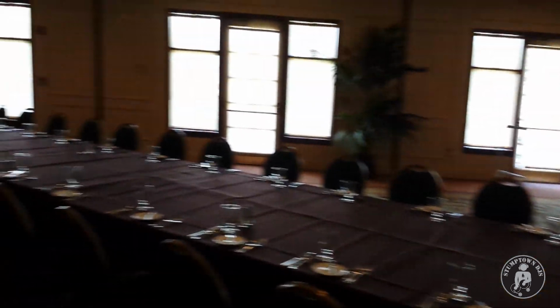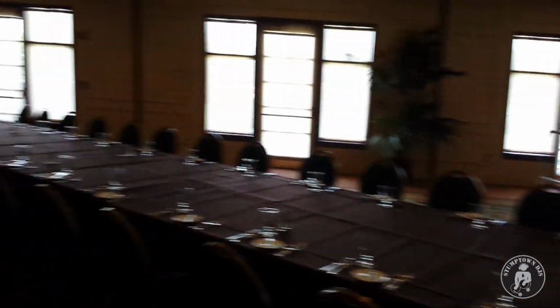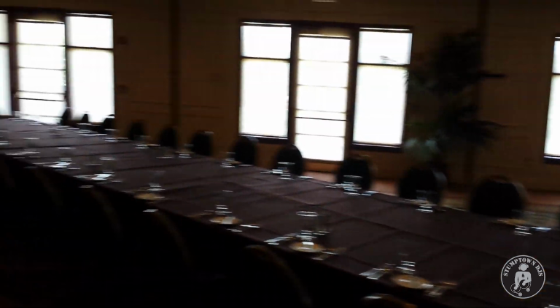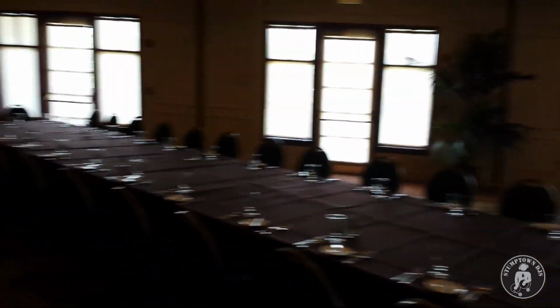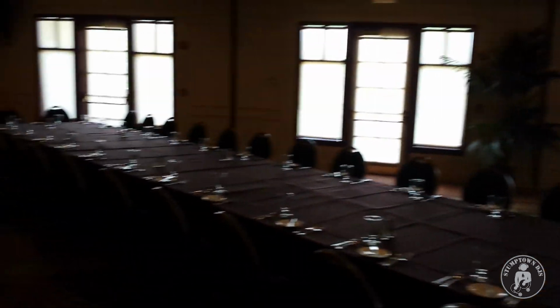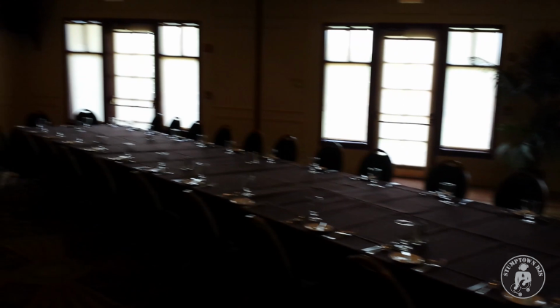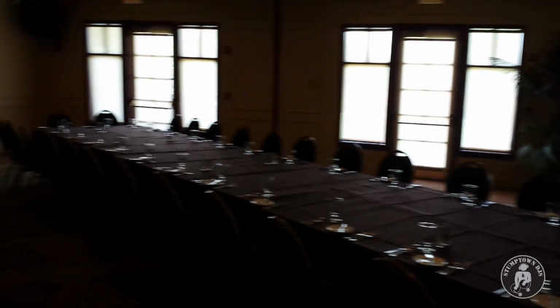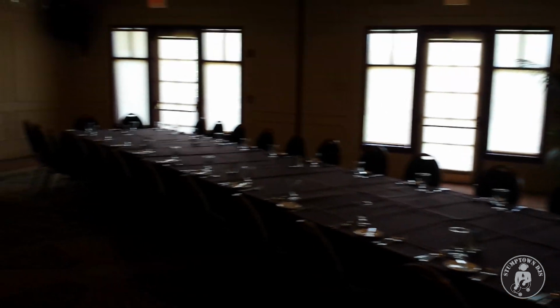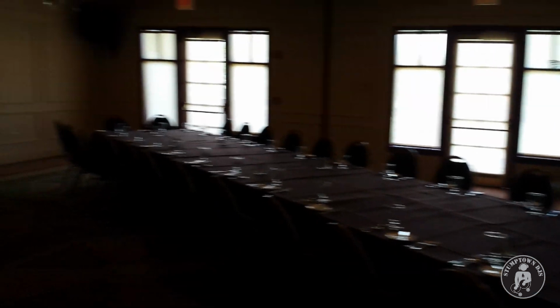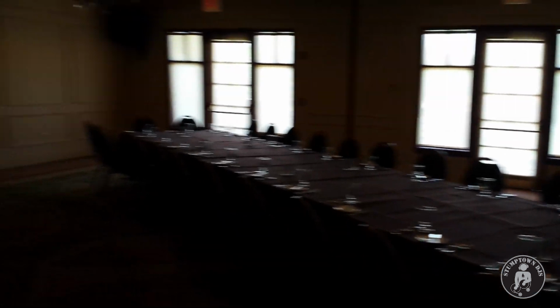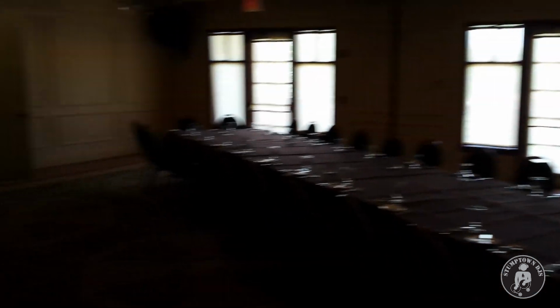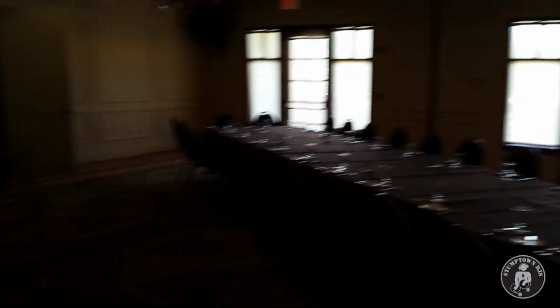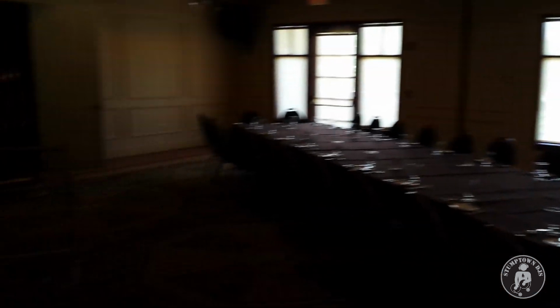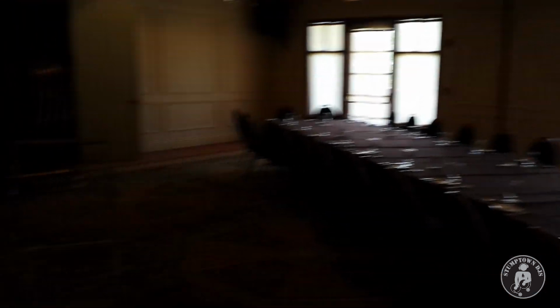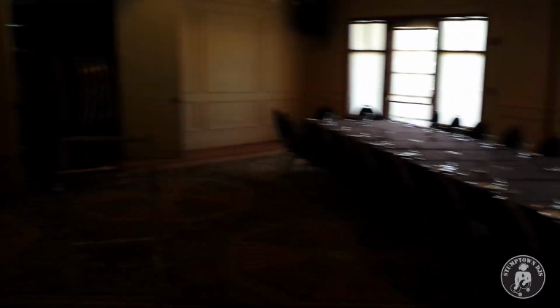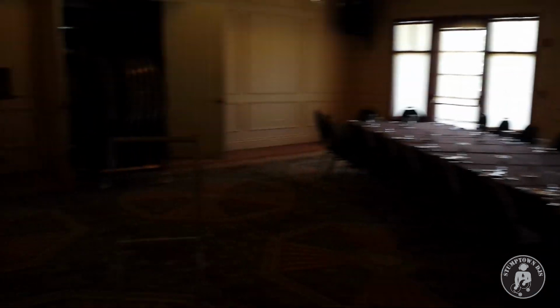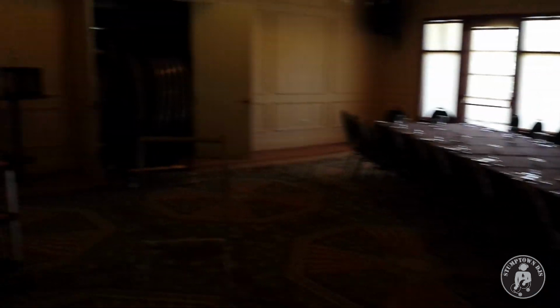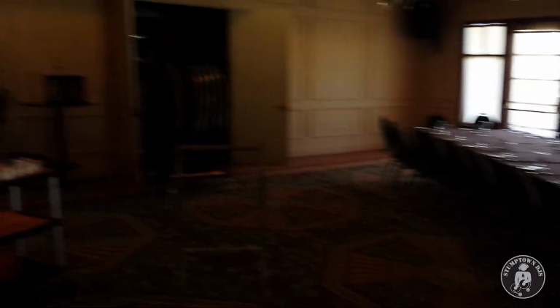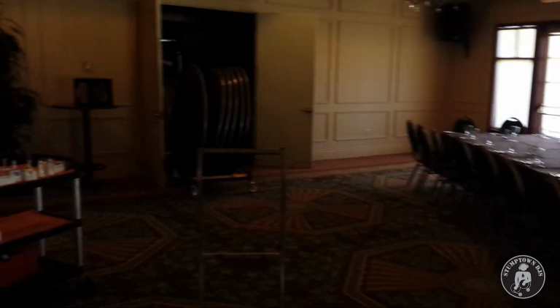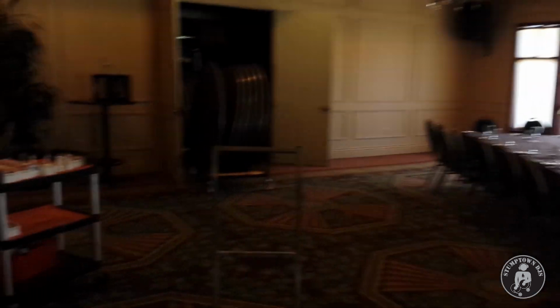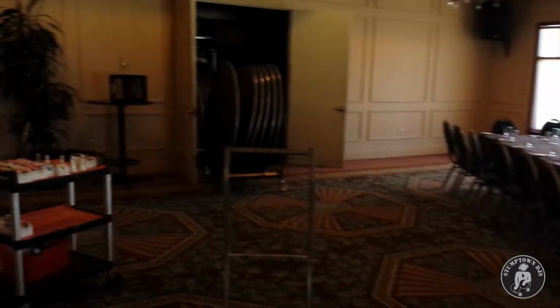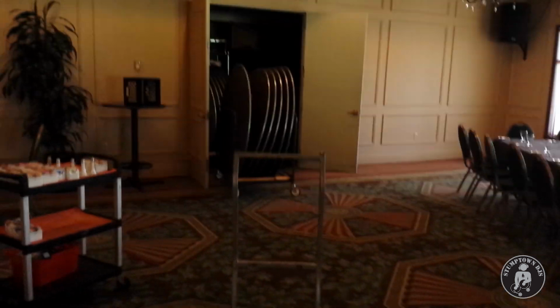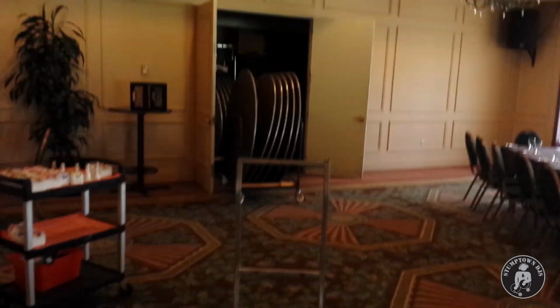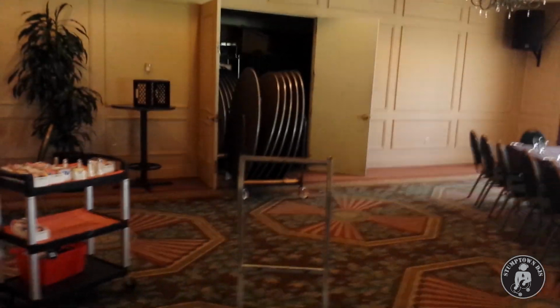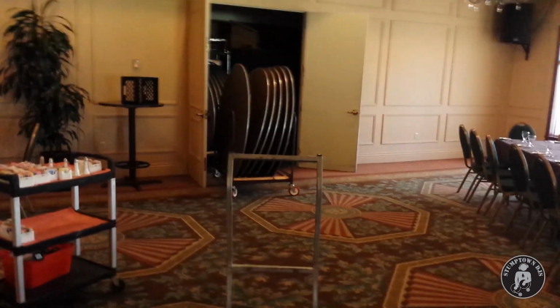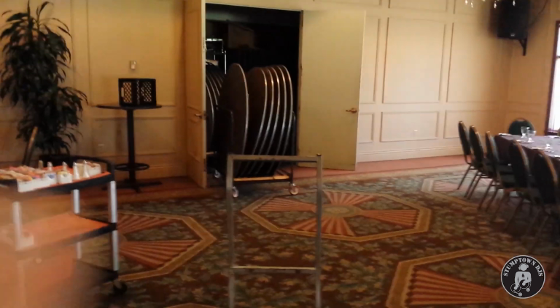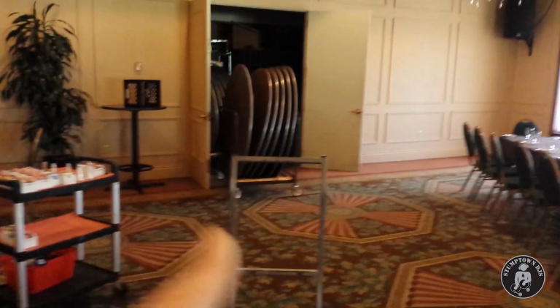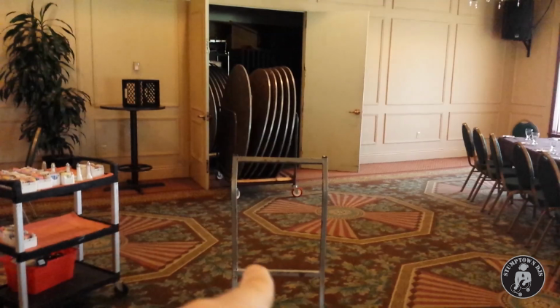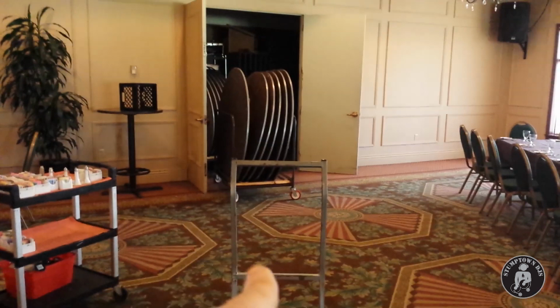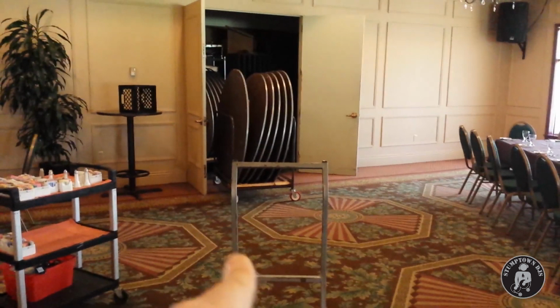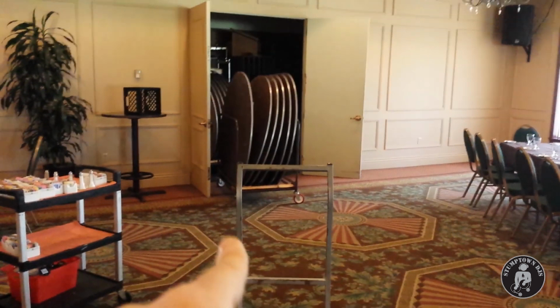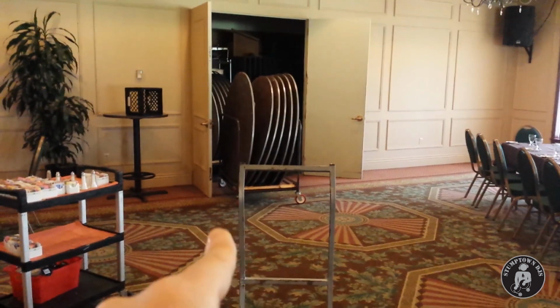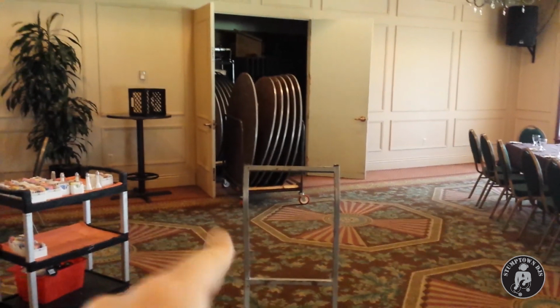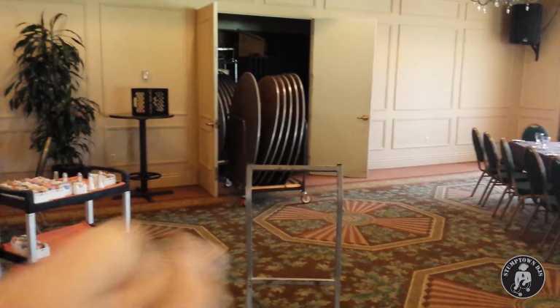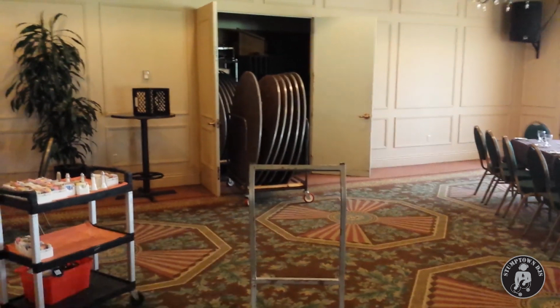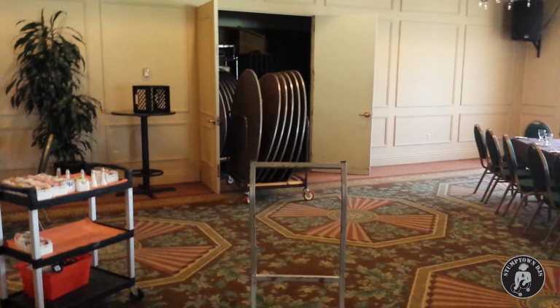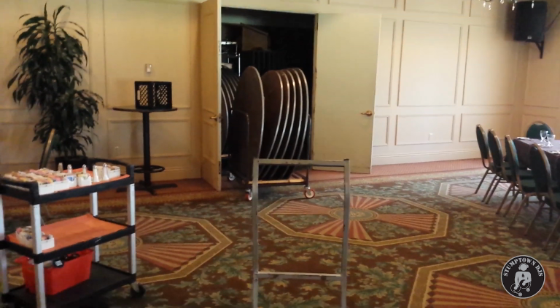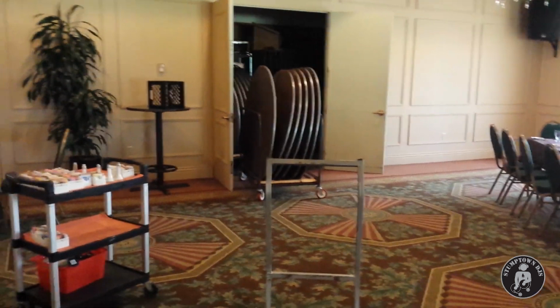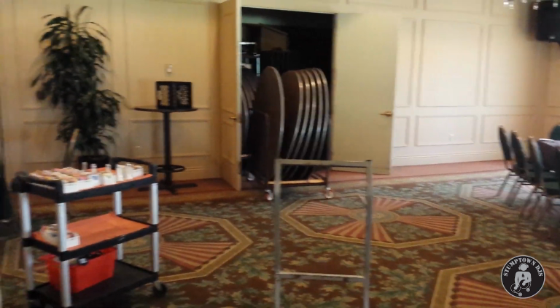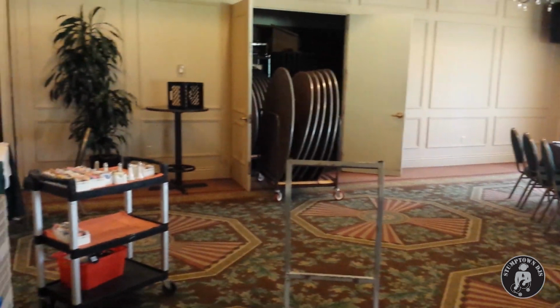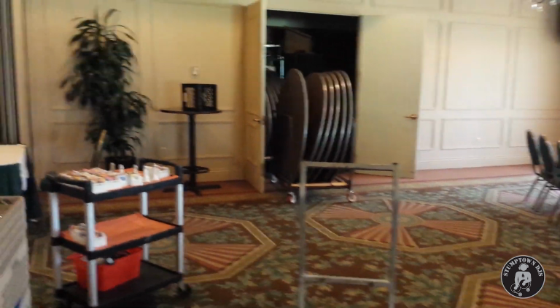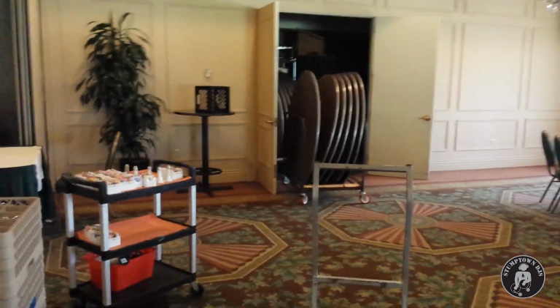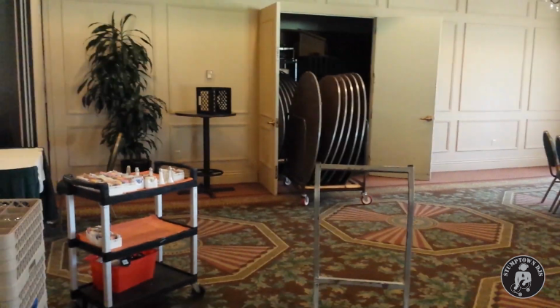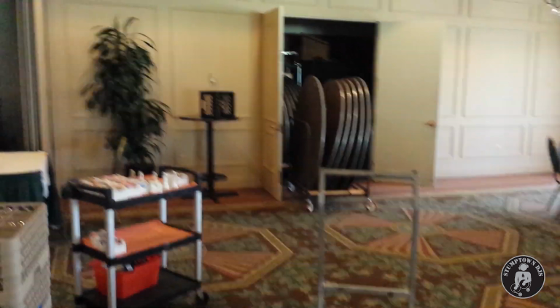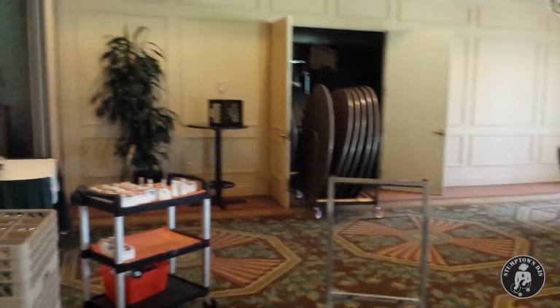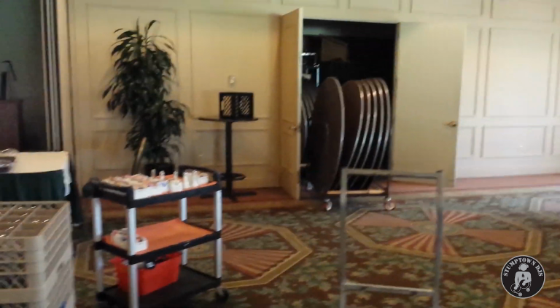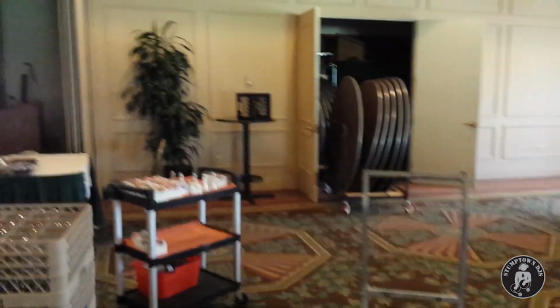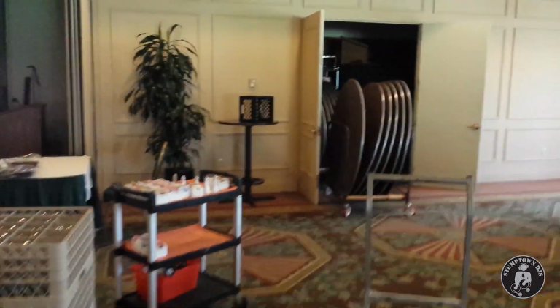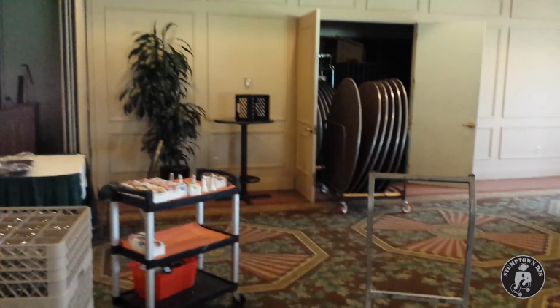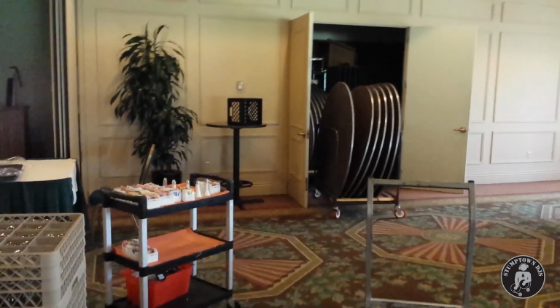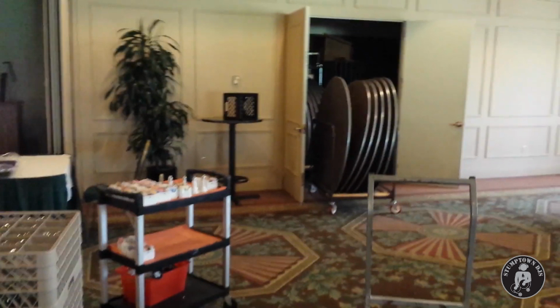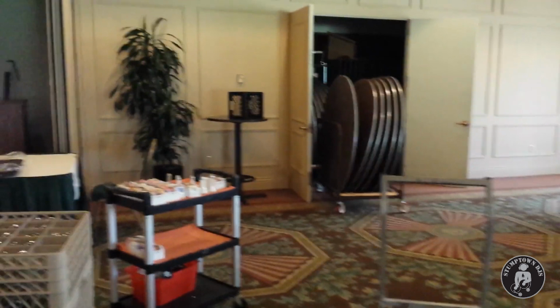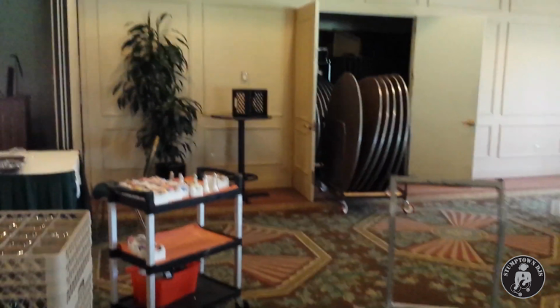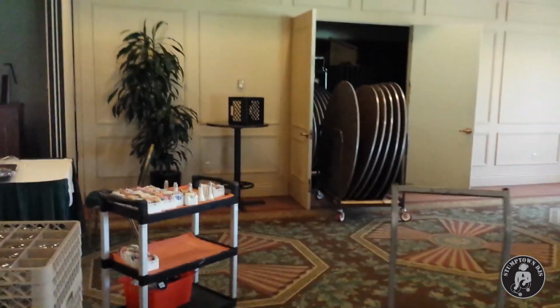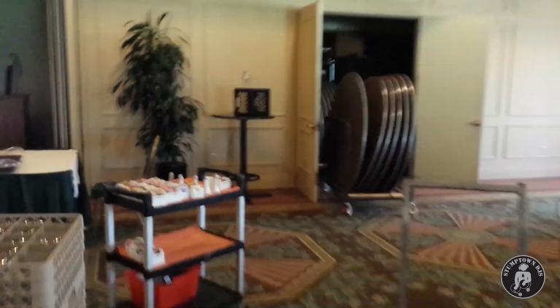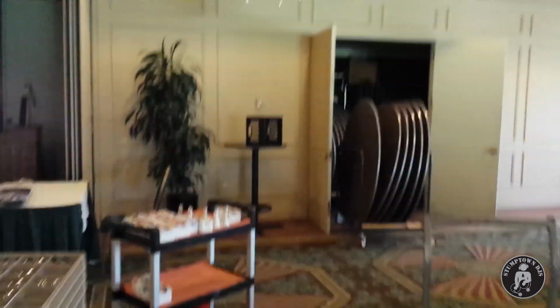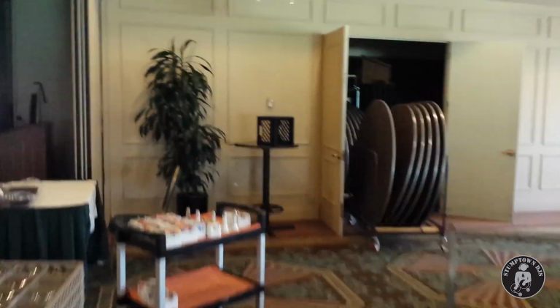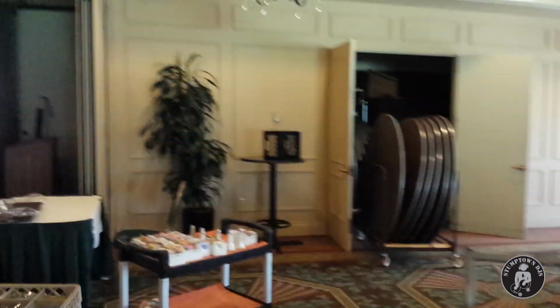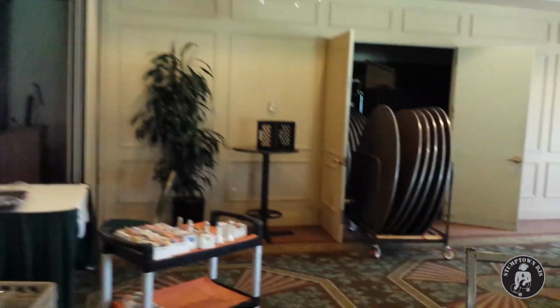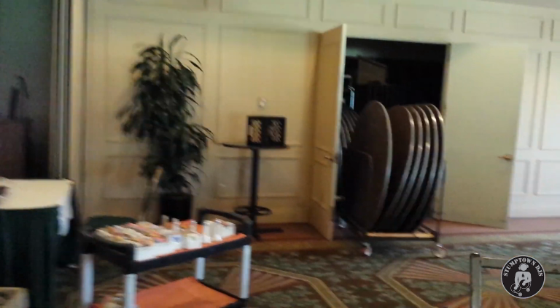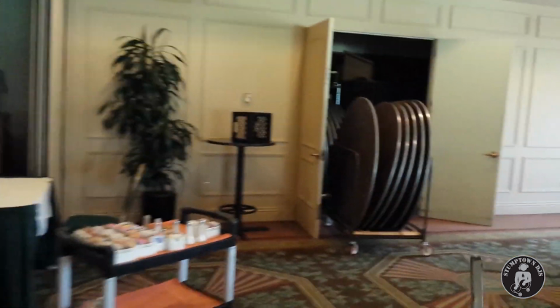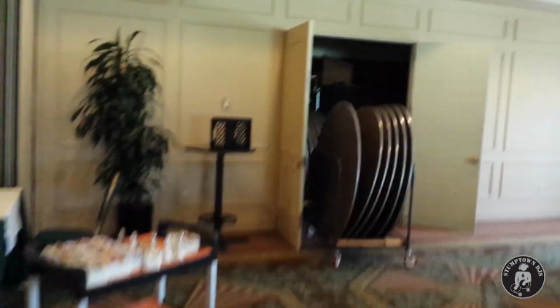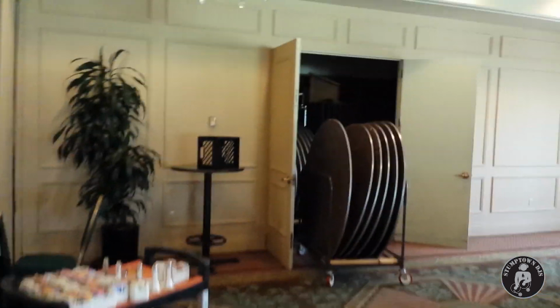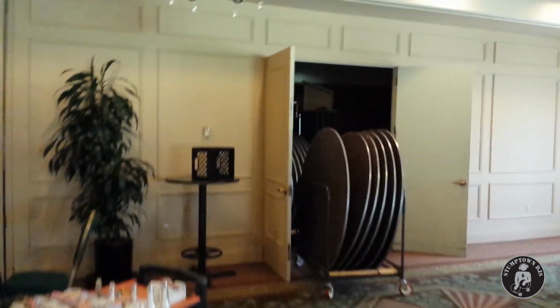The DJ setup the last time we DJed here was right over there, and there seems to be power and everything right over there.